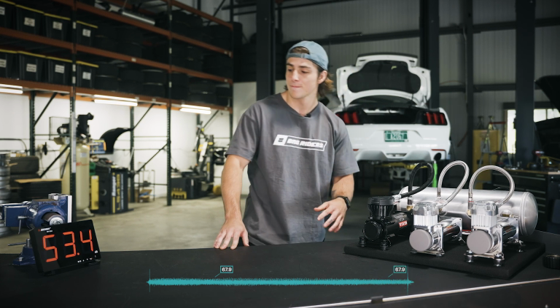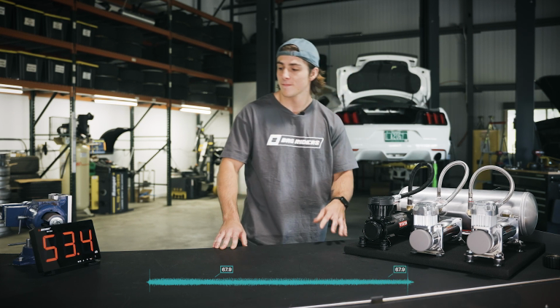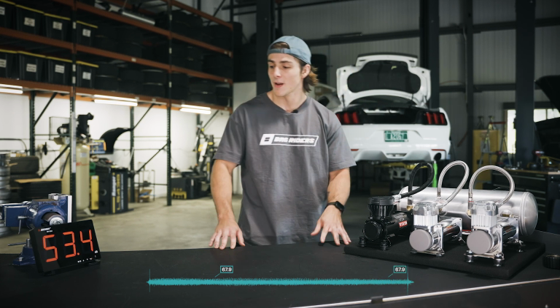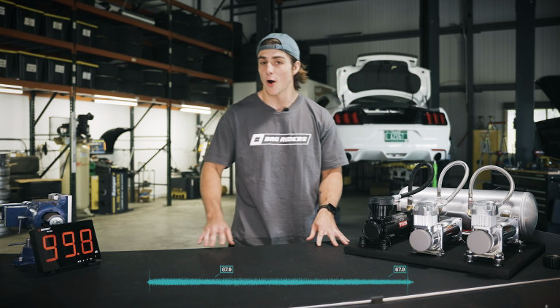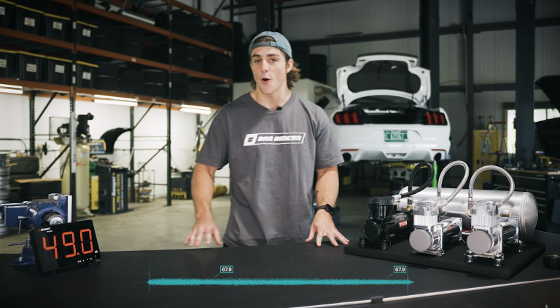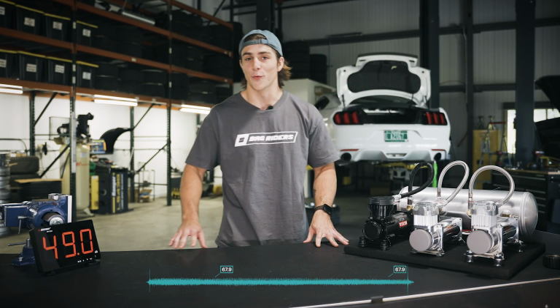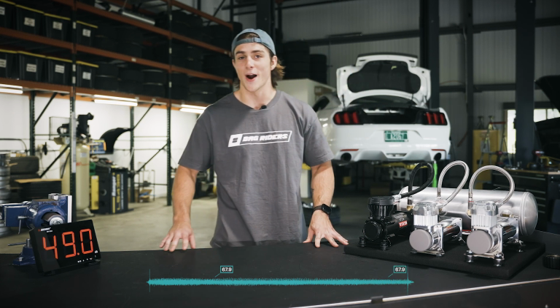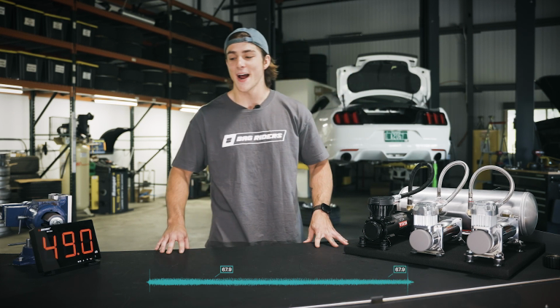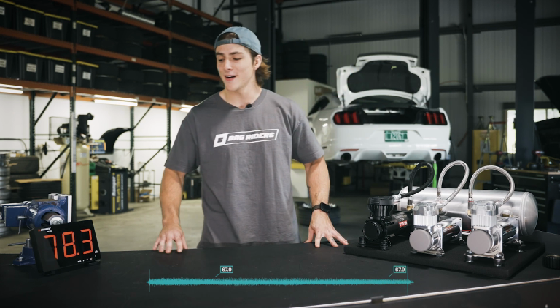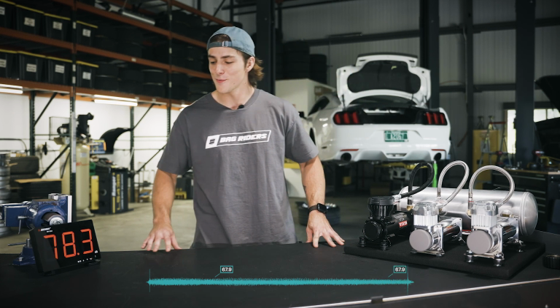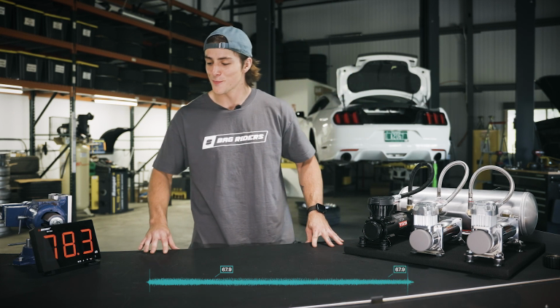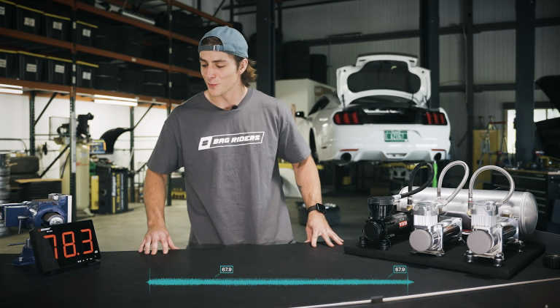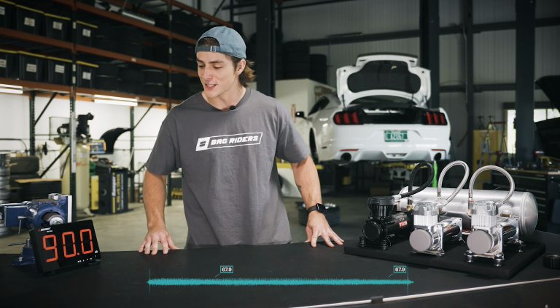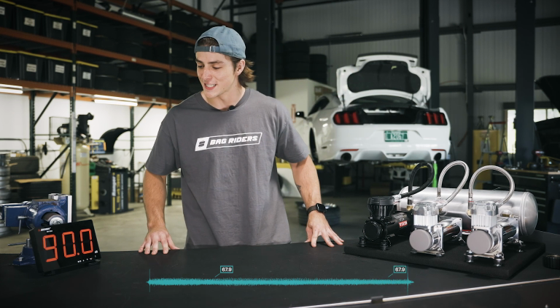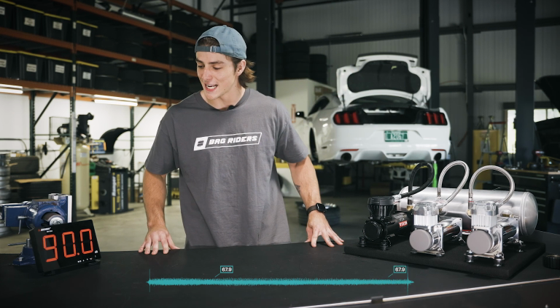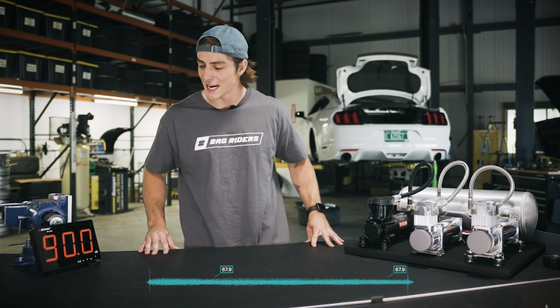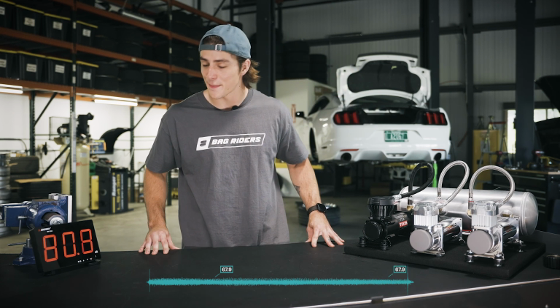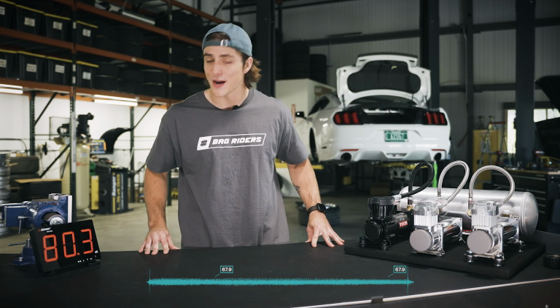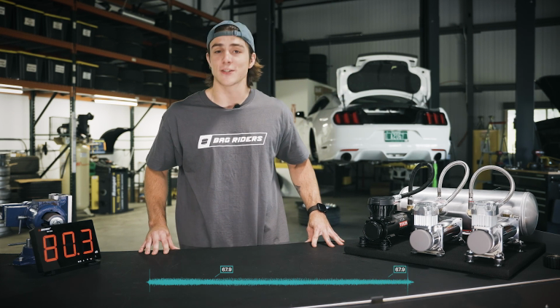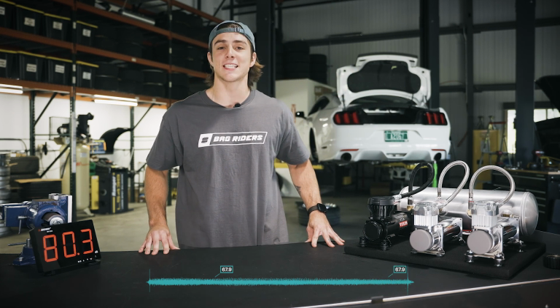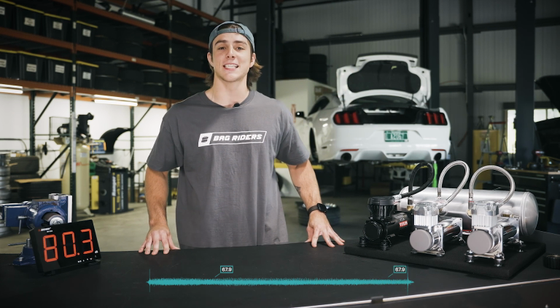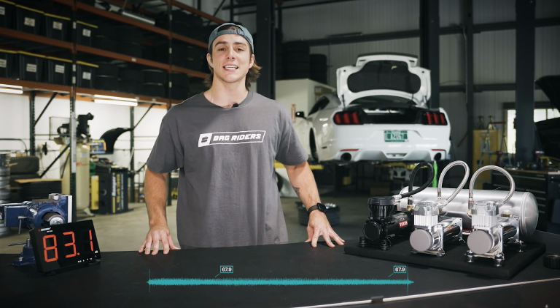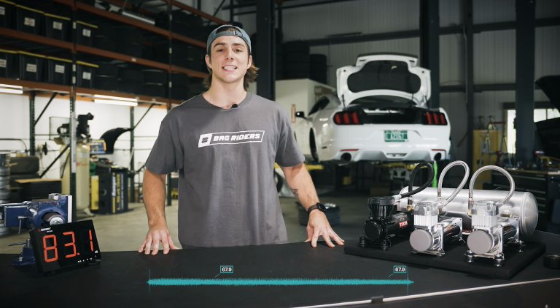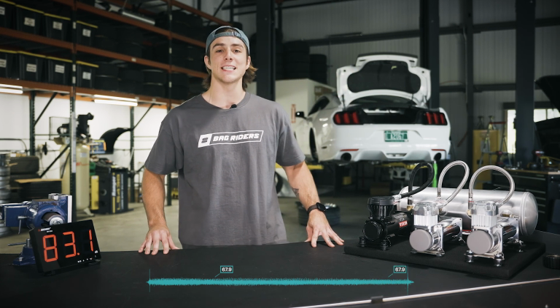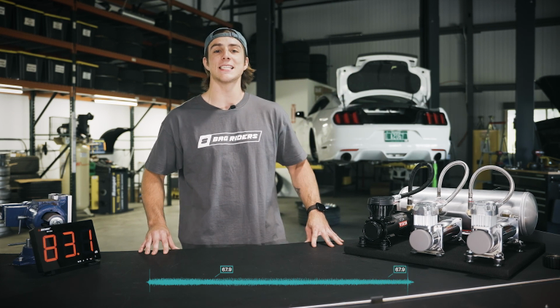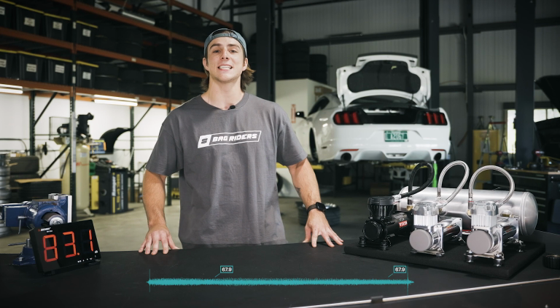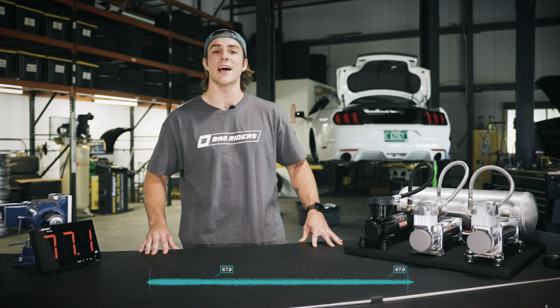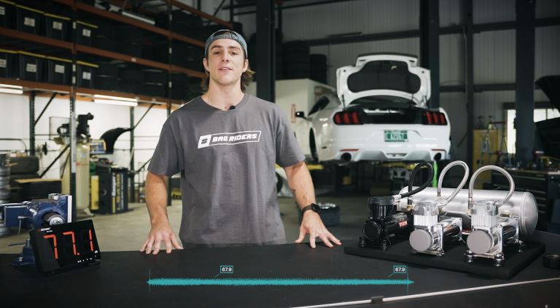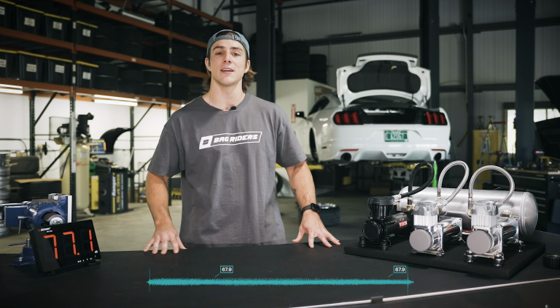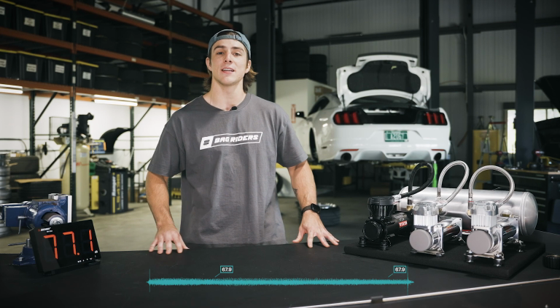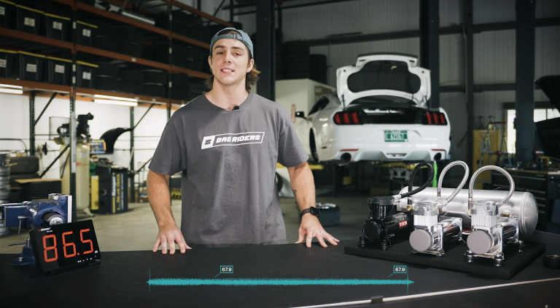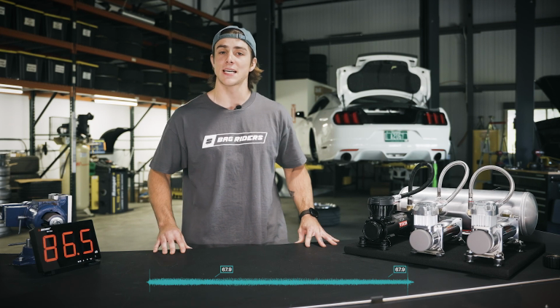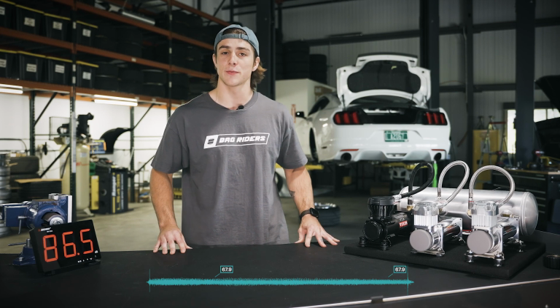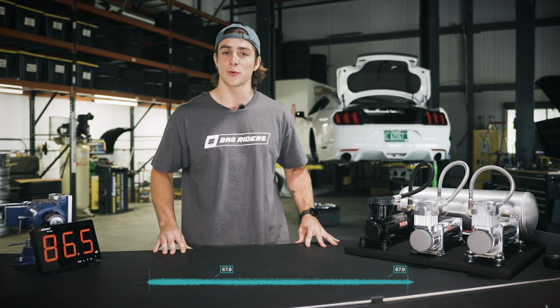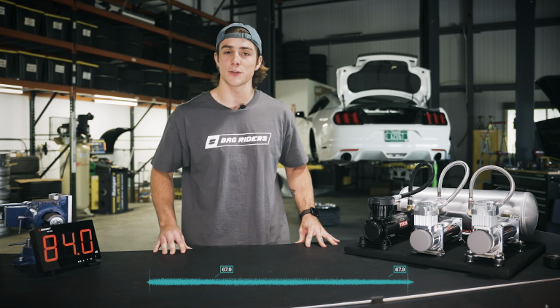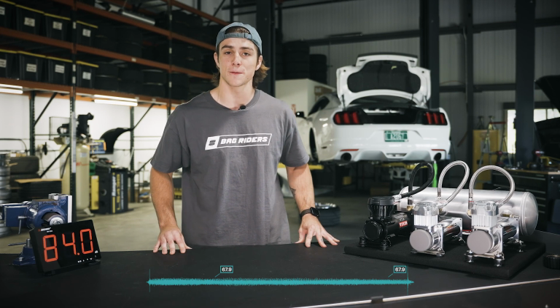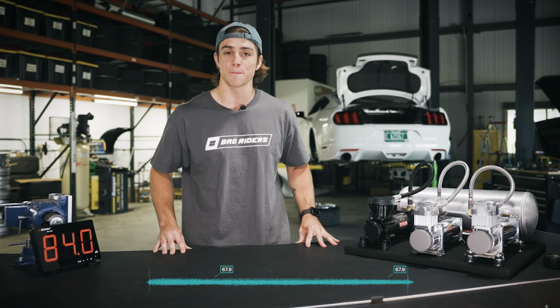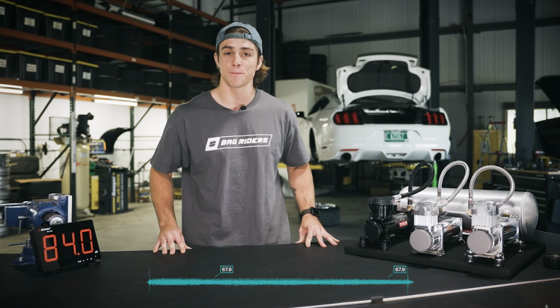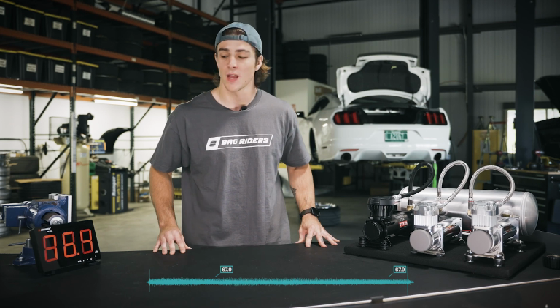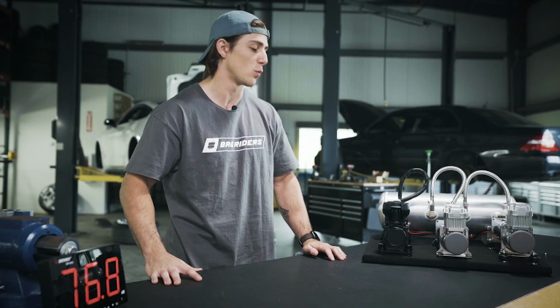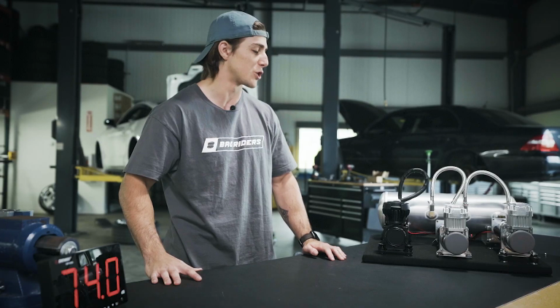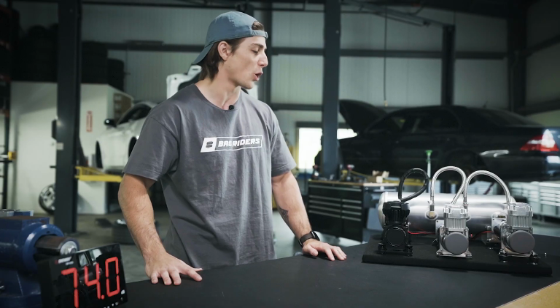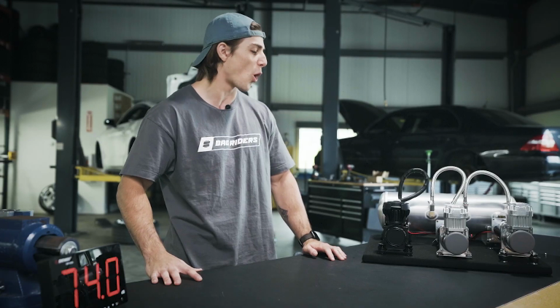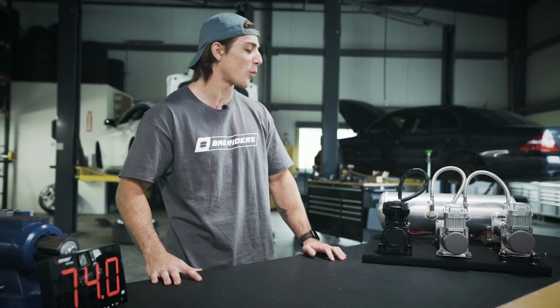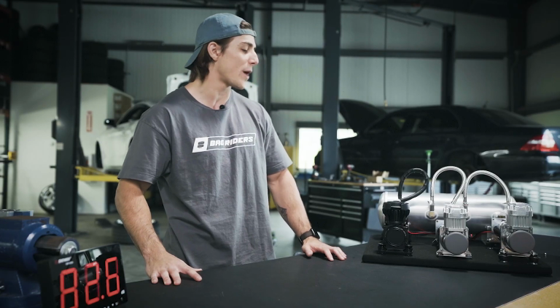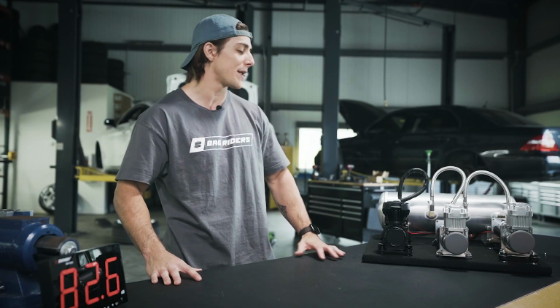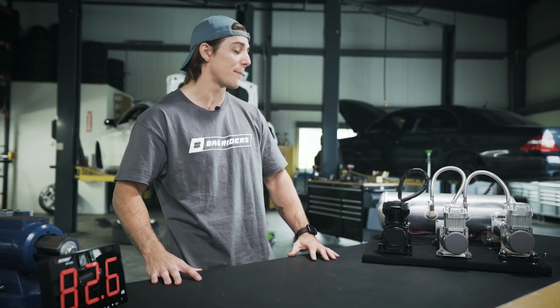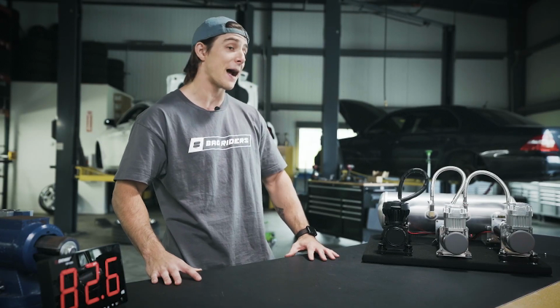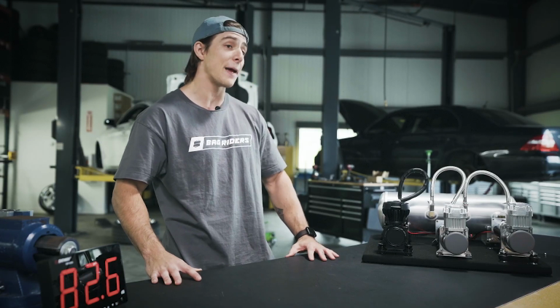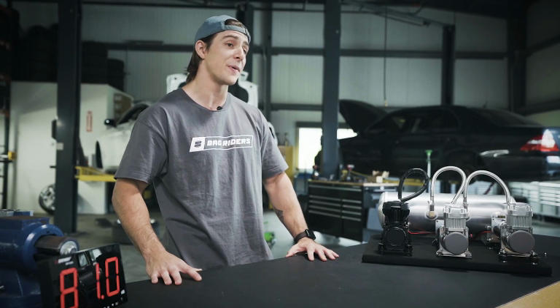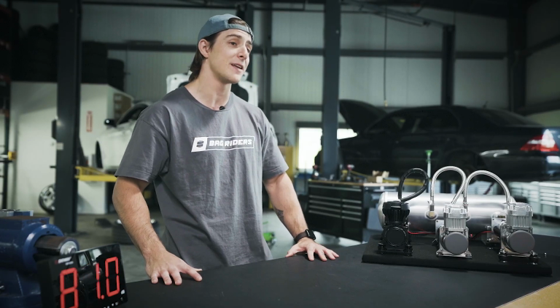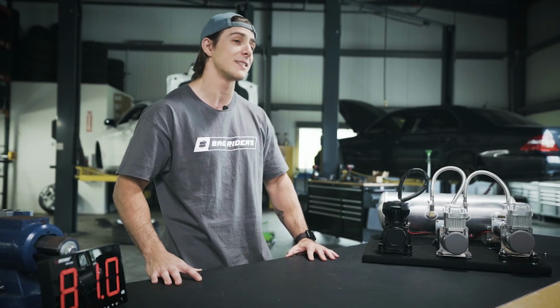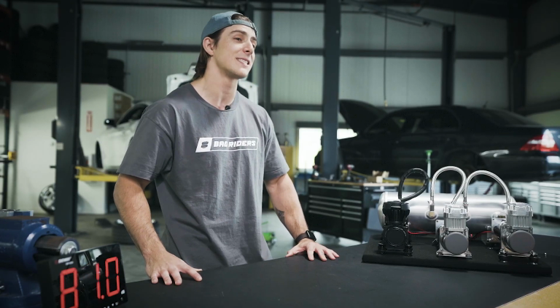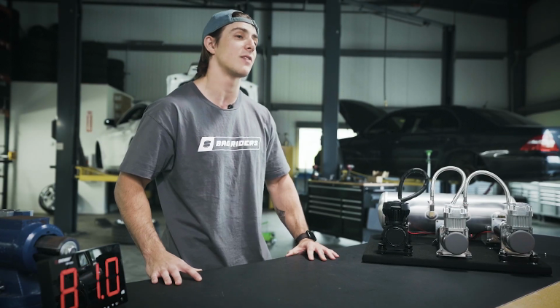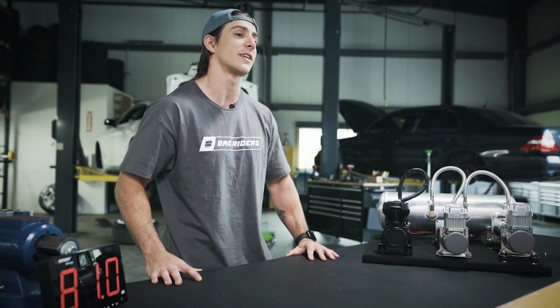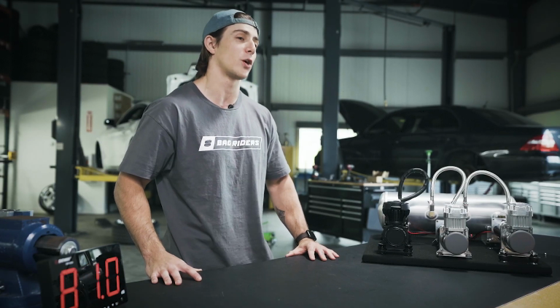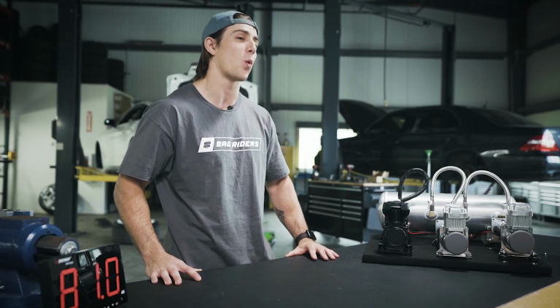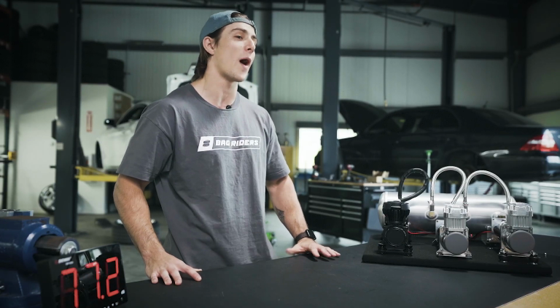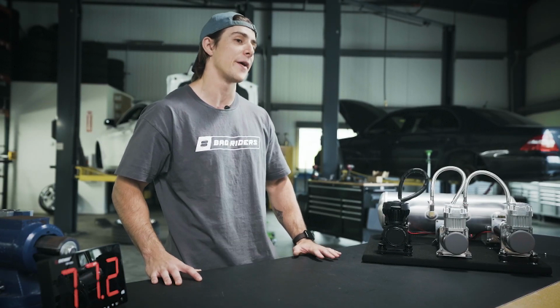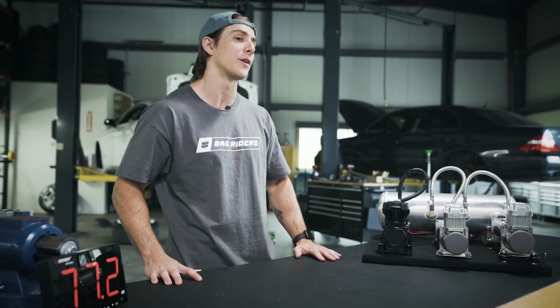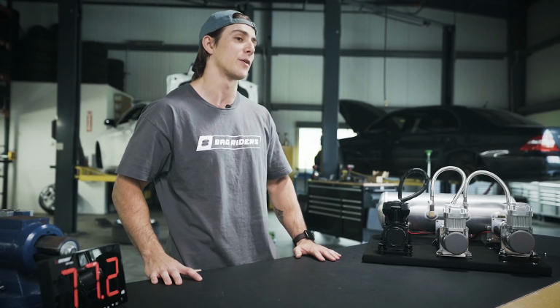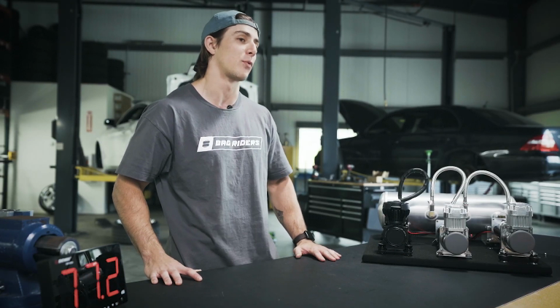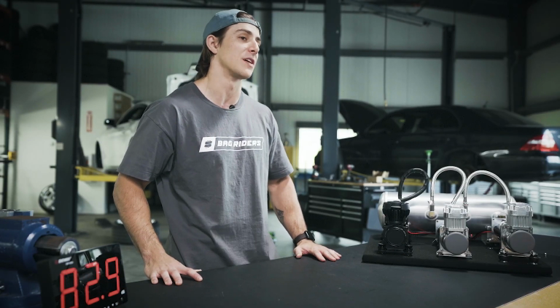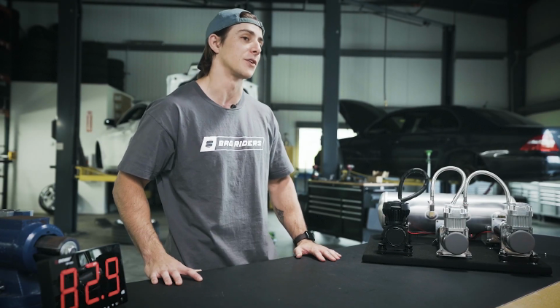We're sitting at about 67 decibels, which already, in my opinion, sounds like a quieter compressor.